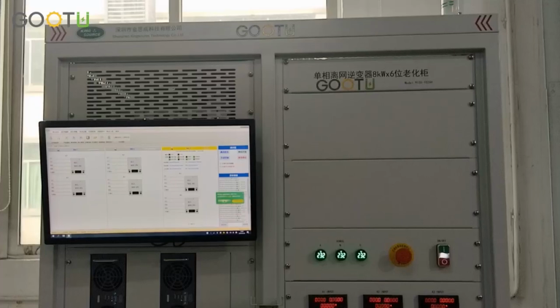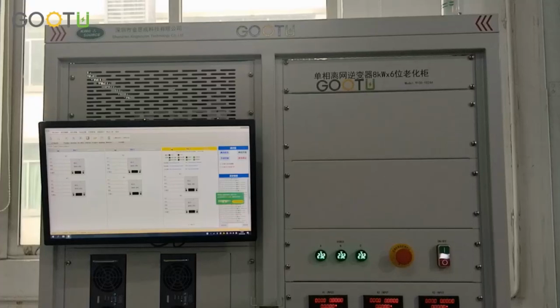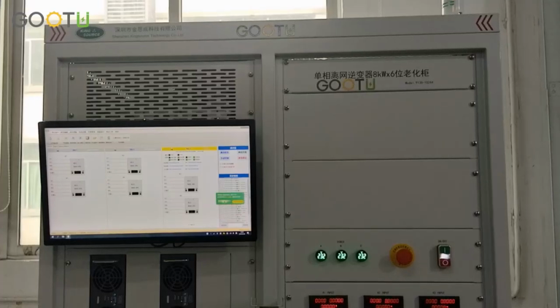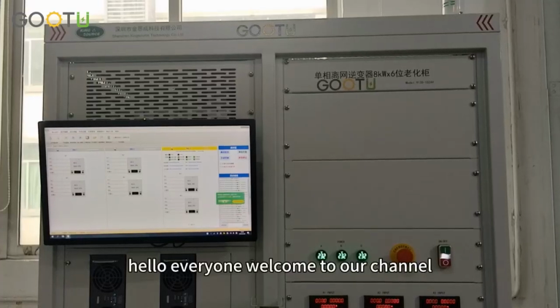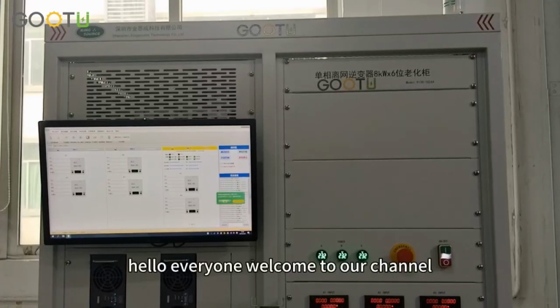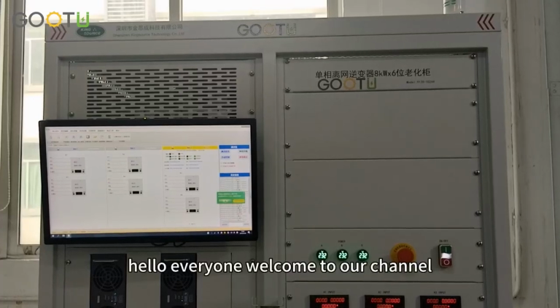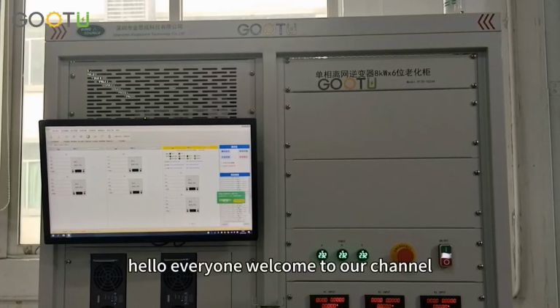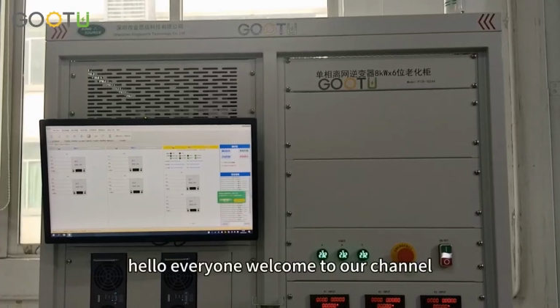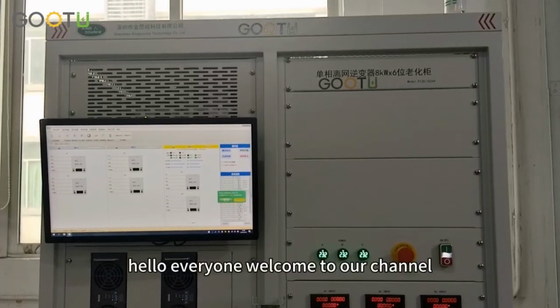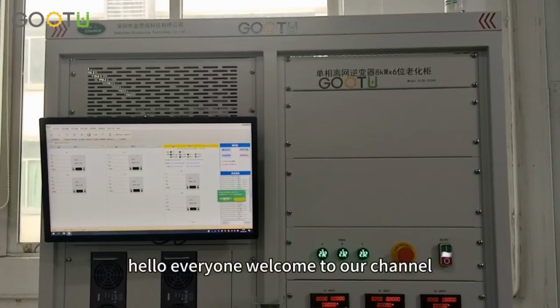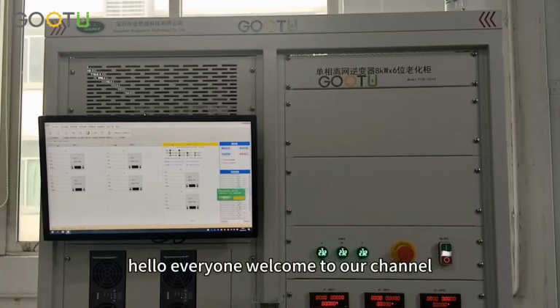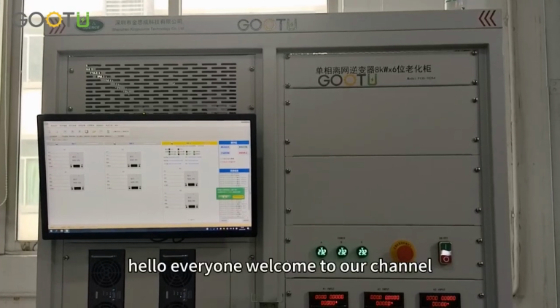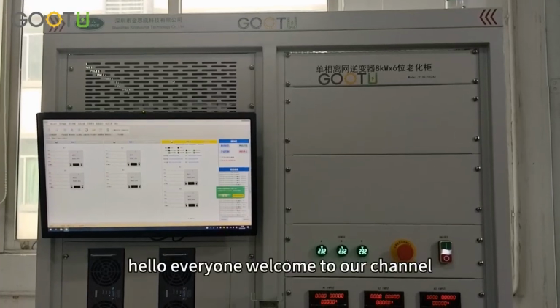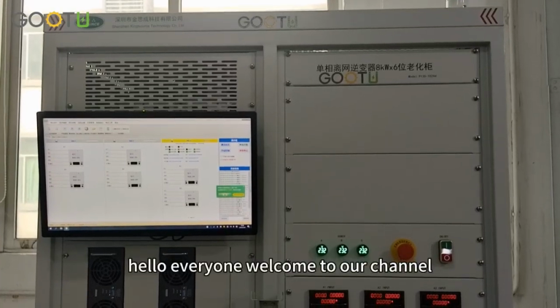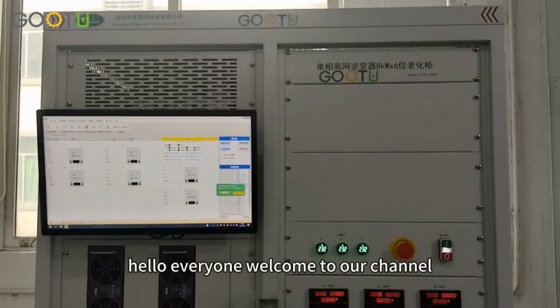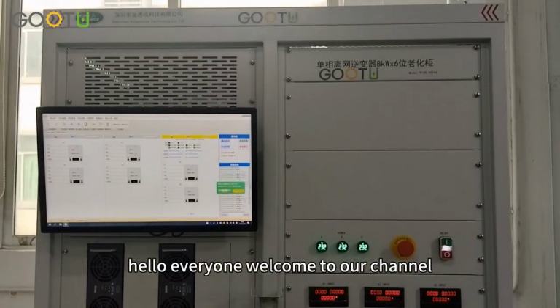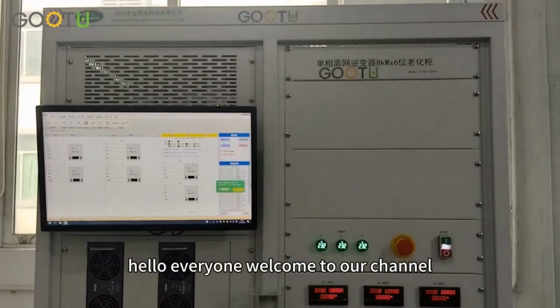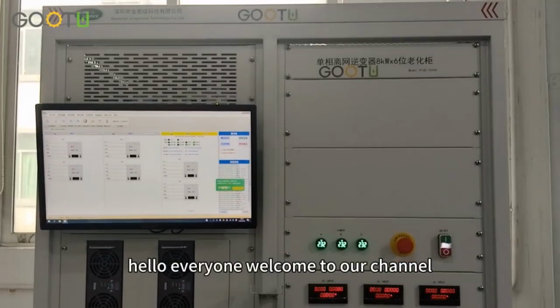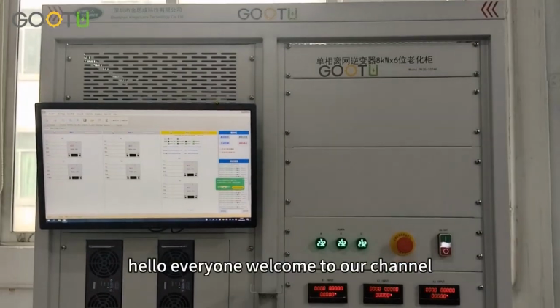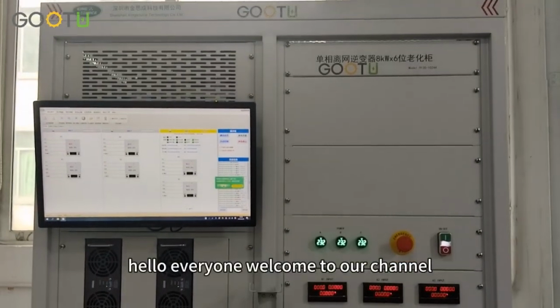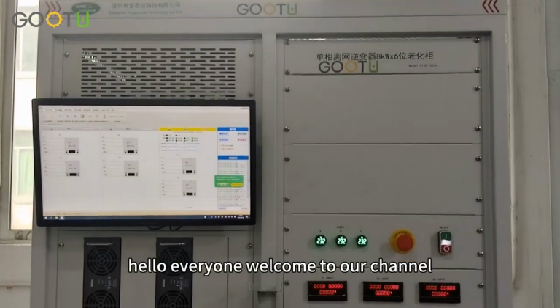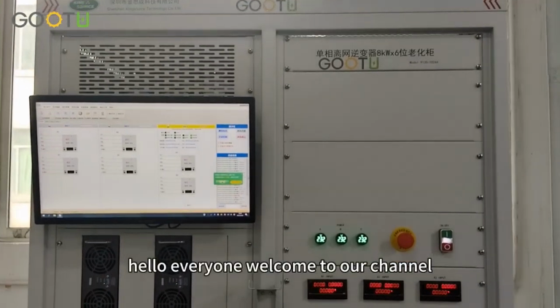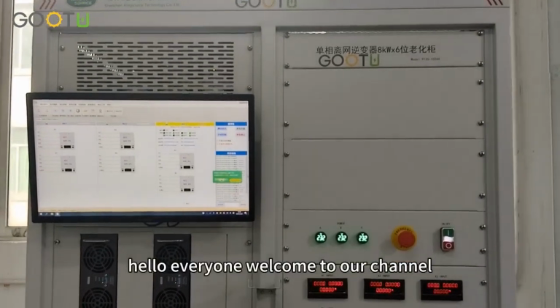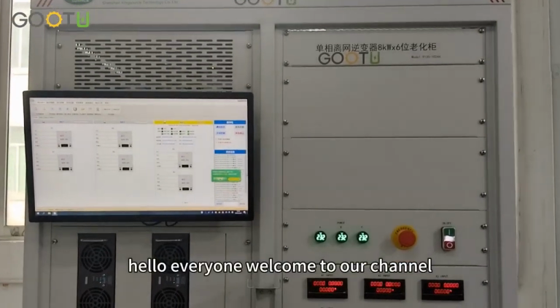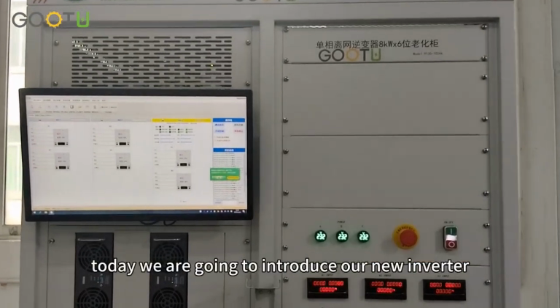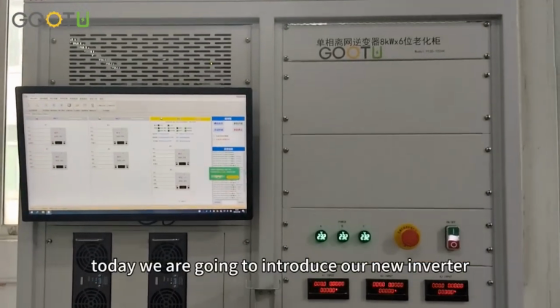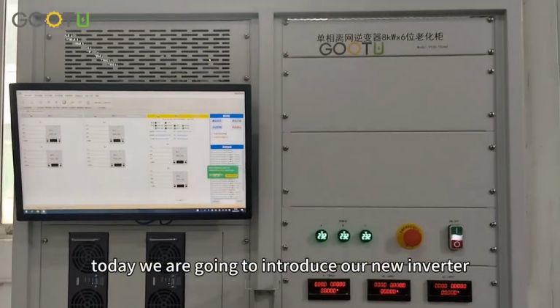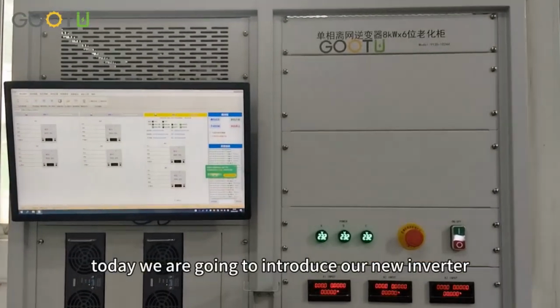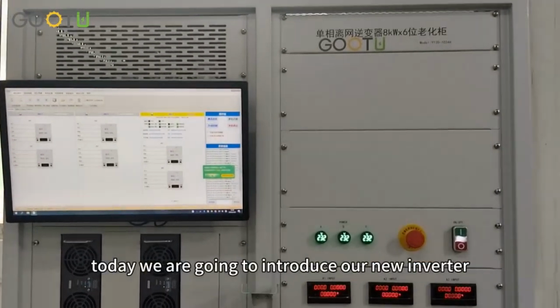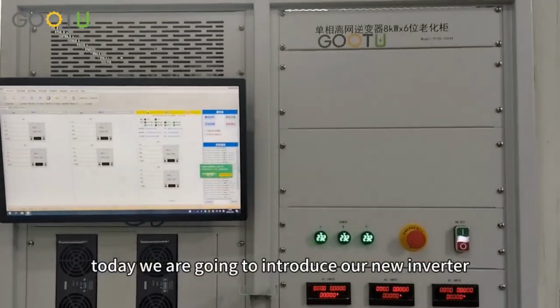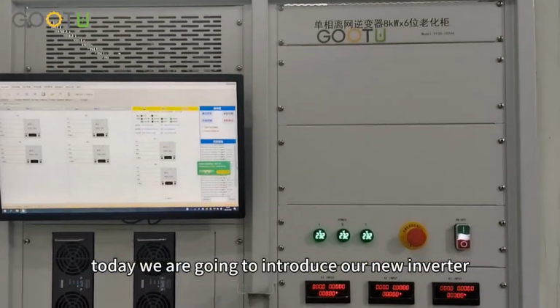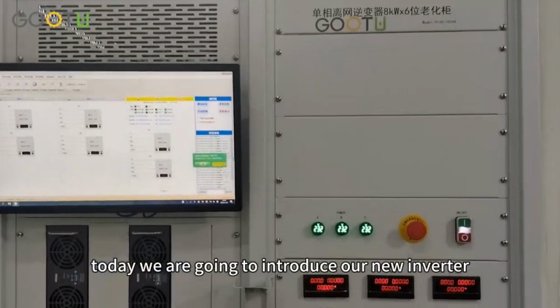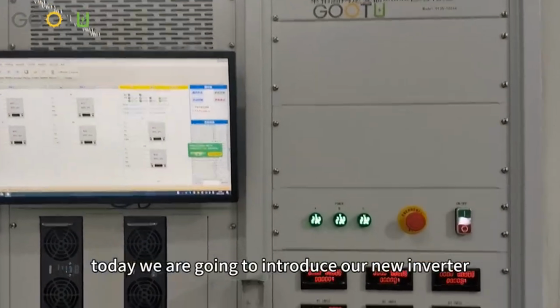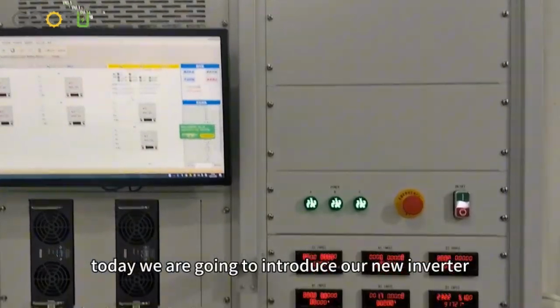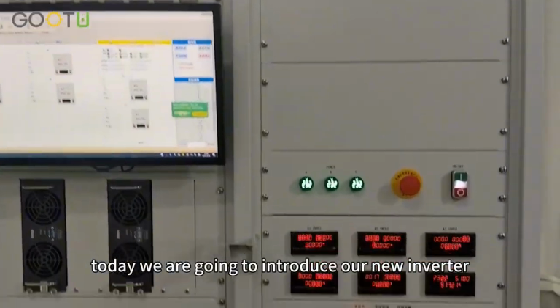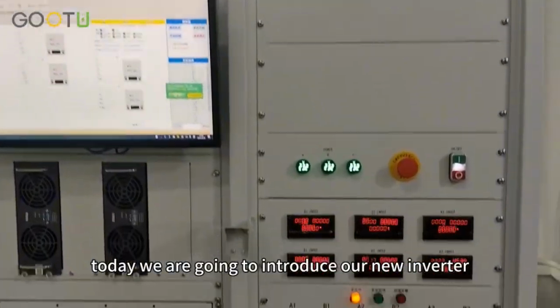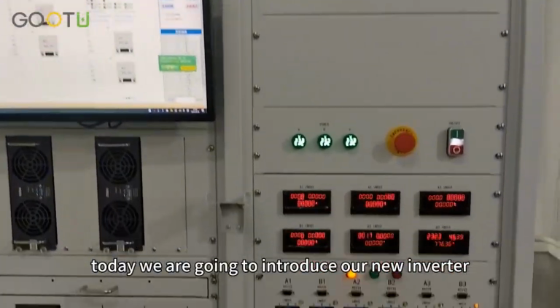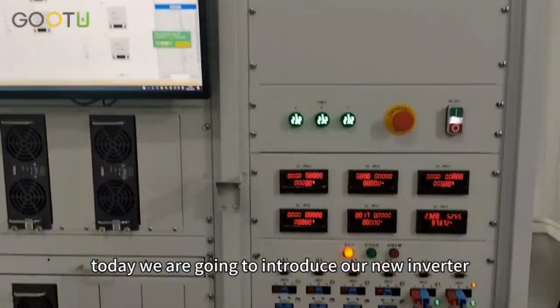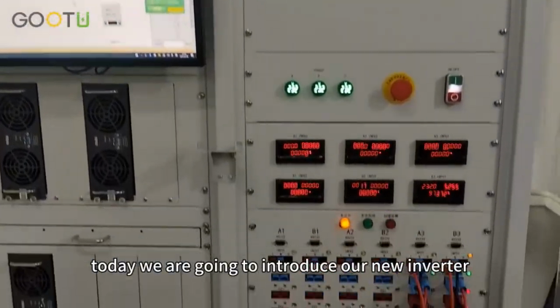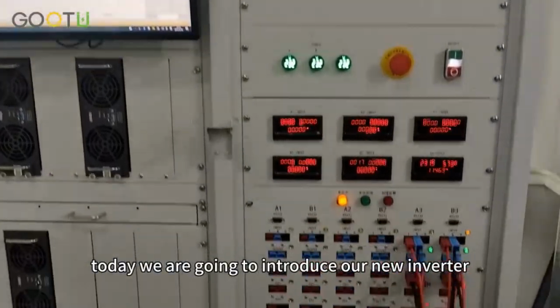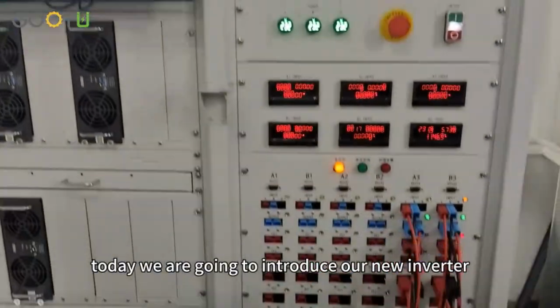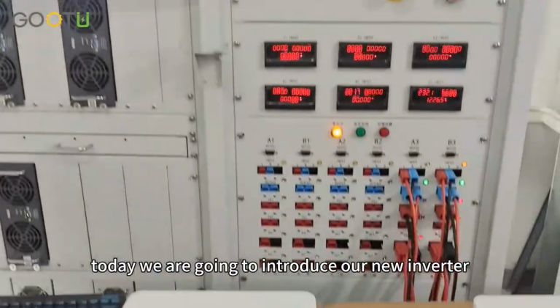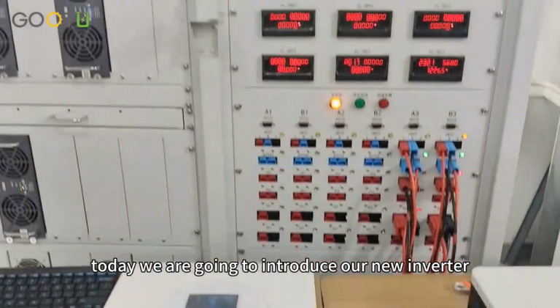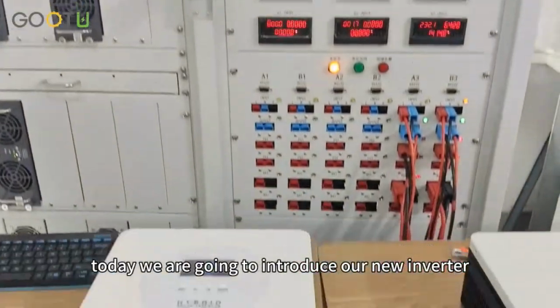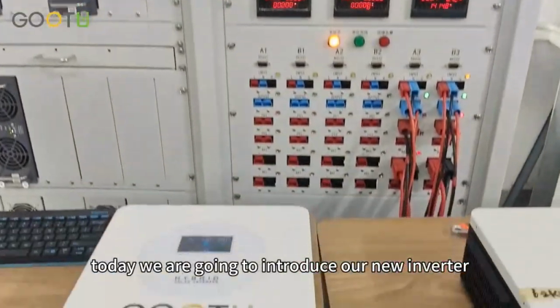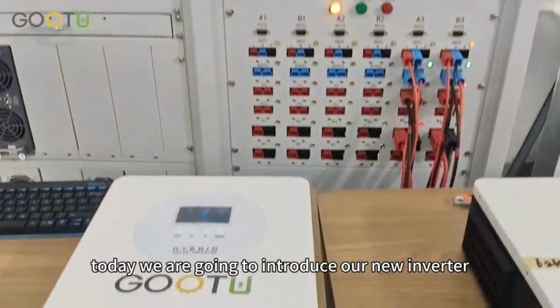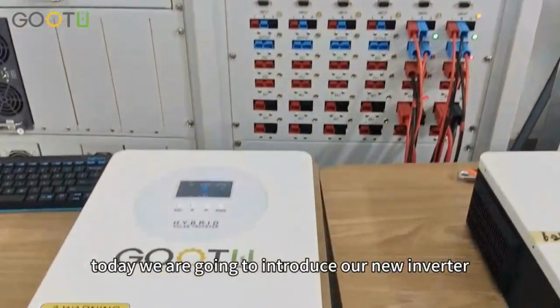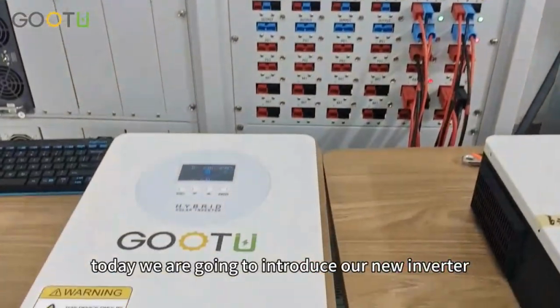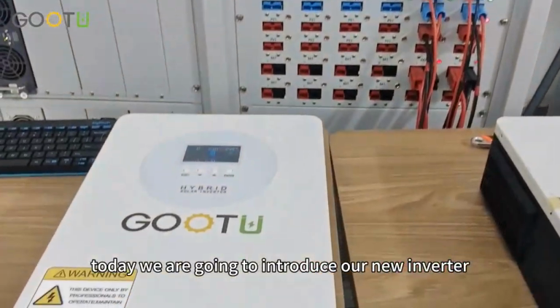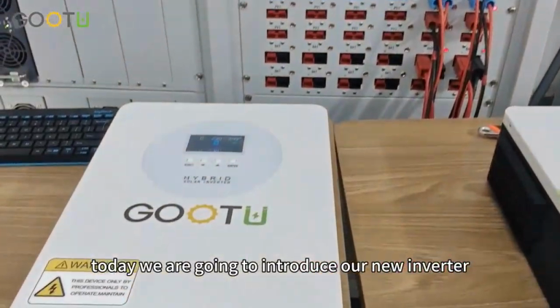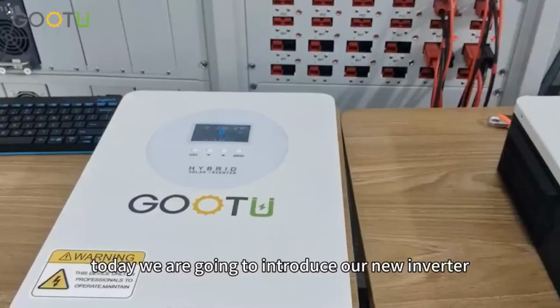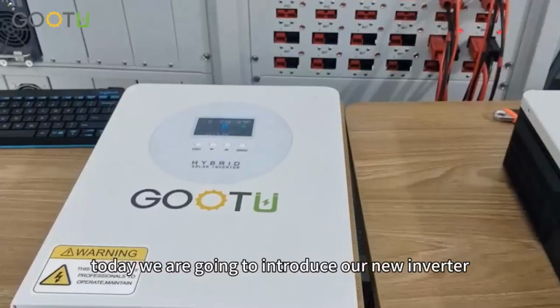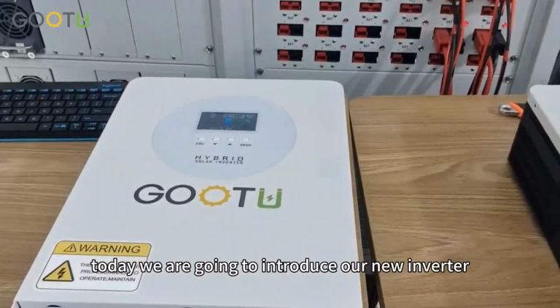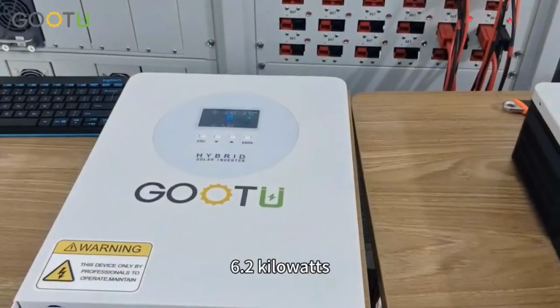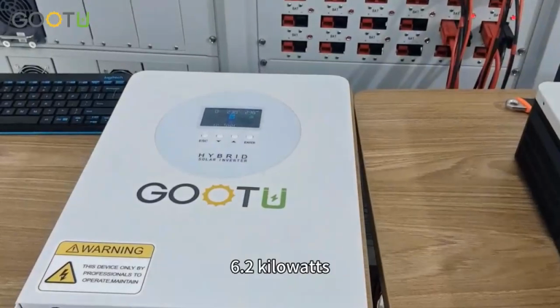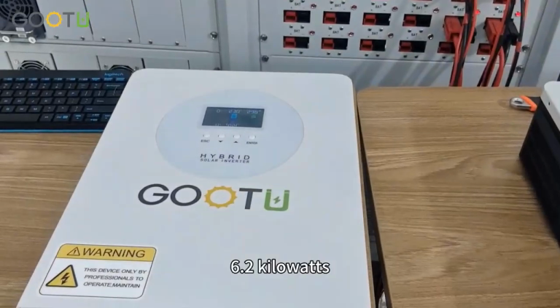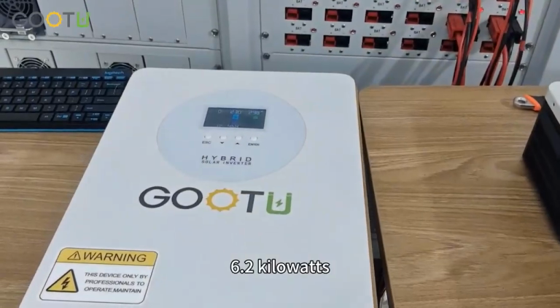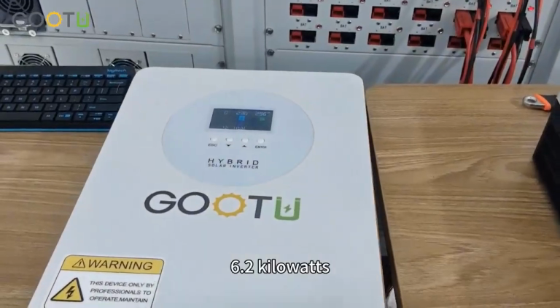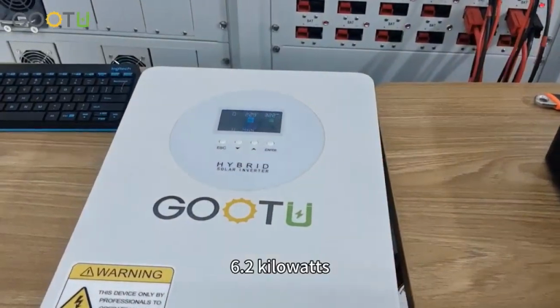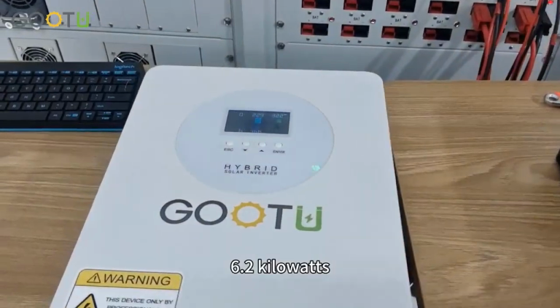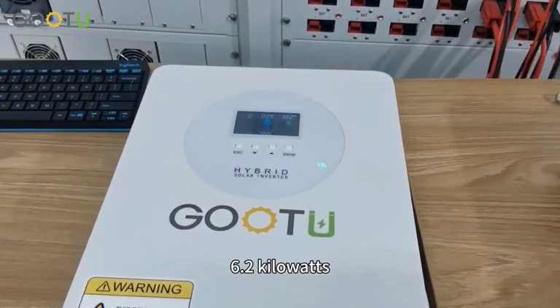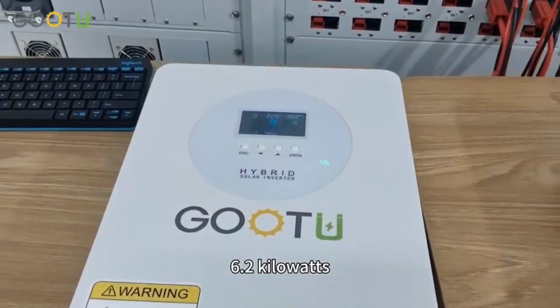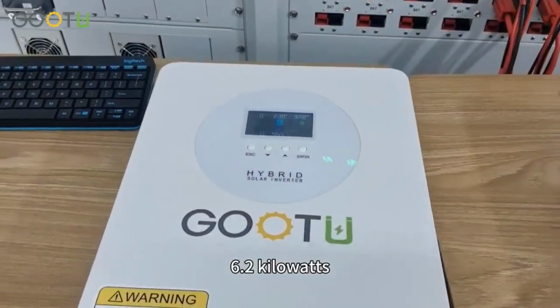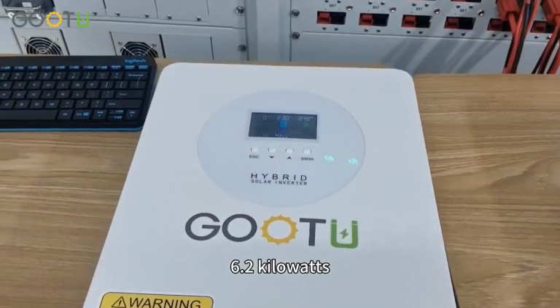Hello everyone, welcome to our channel. Today we are going to introduce our new inverter 6.2 kW.